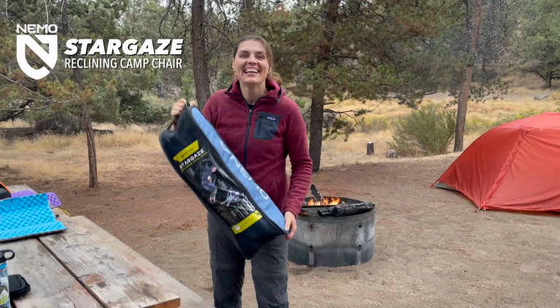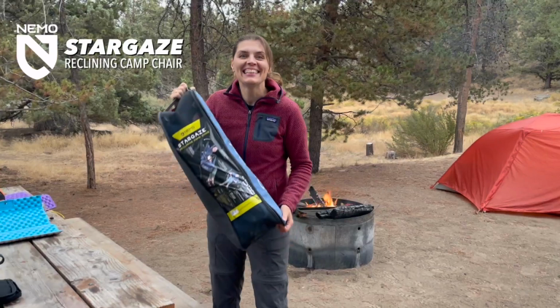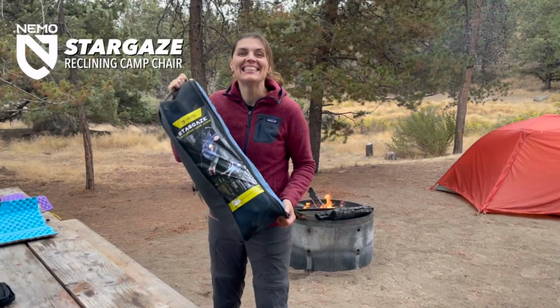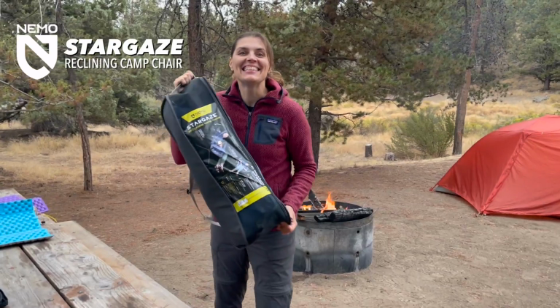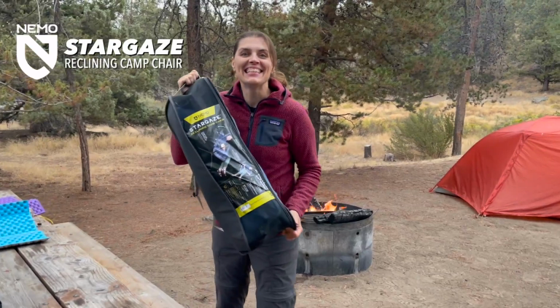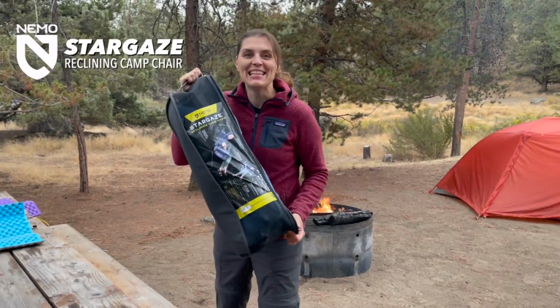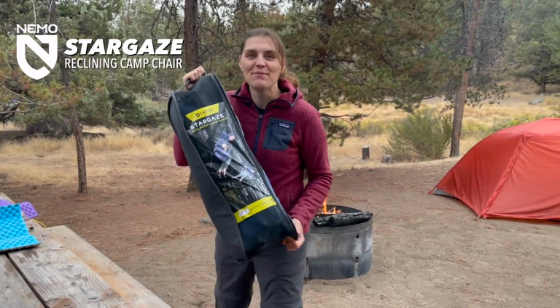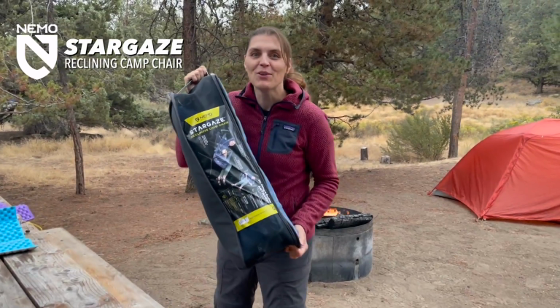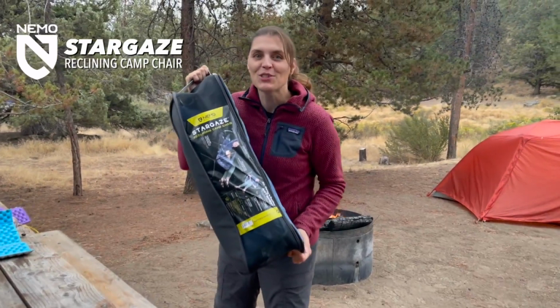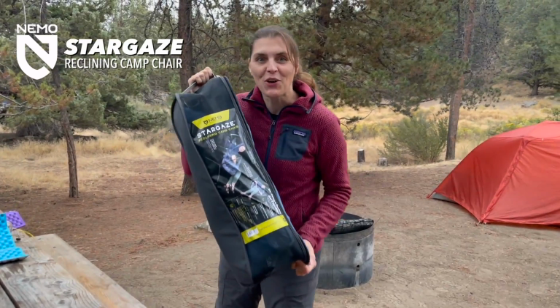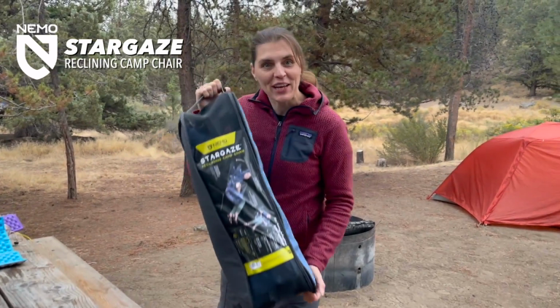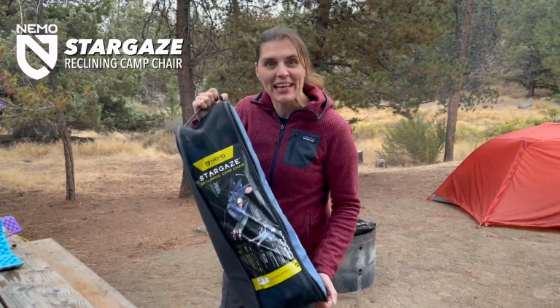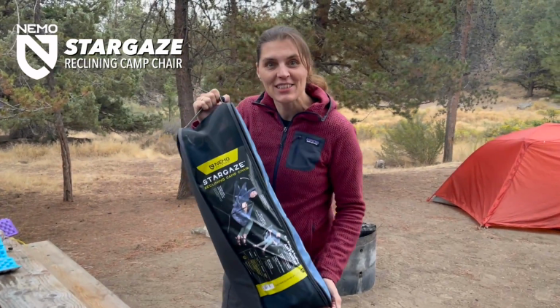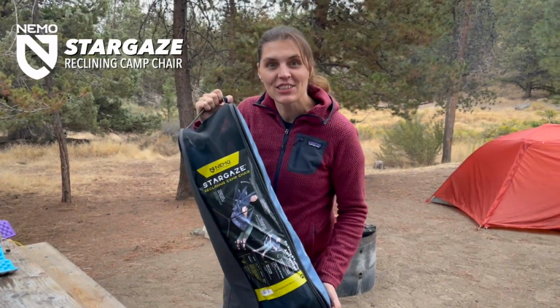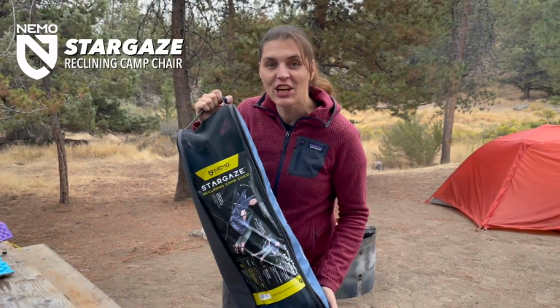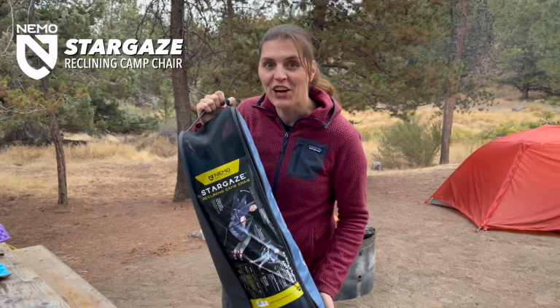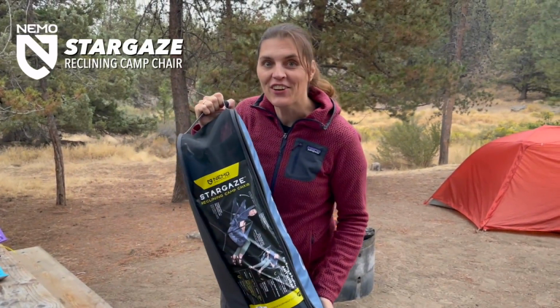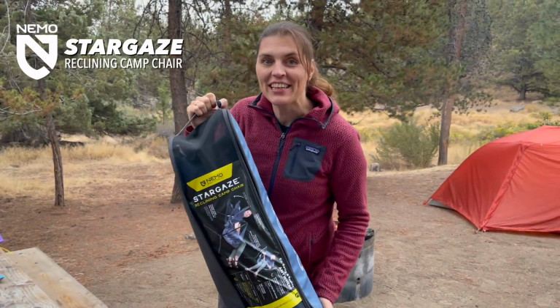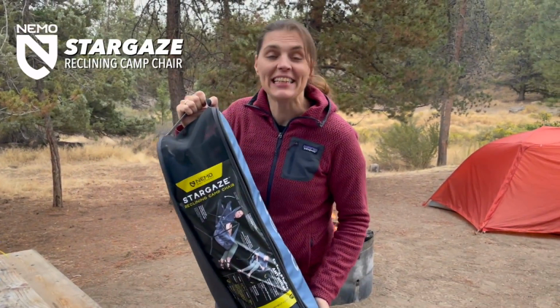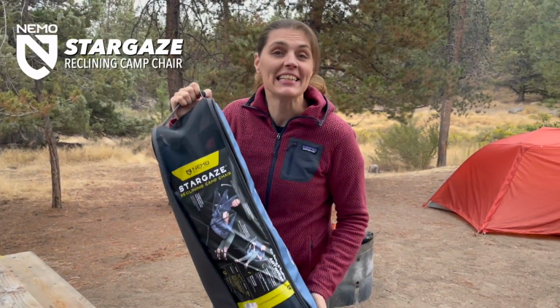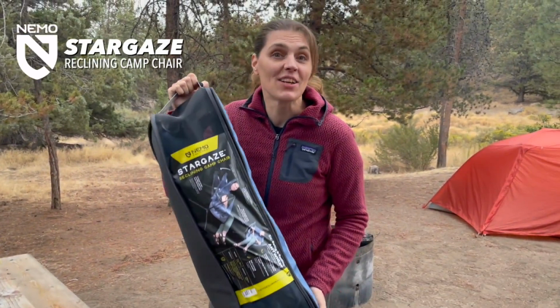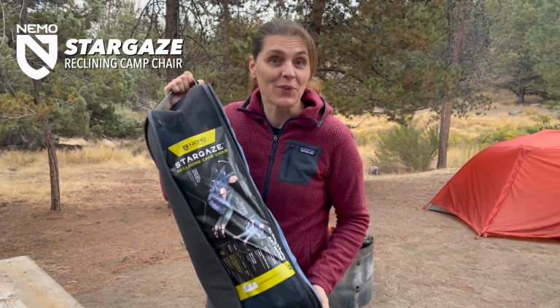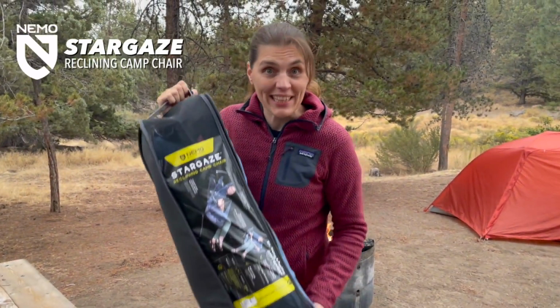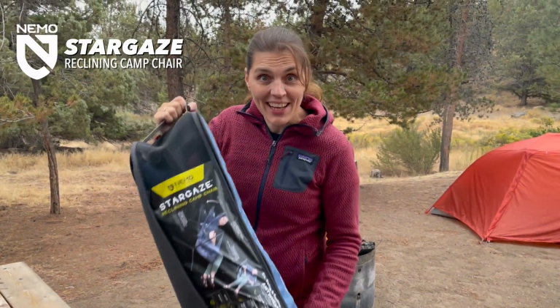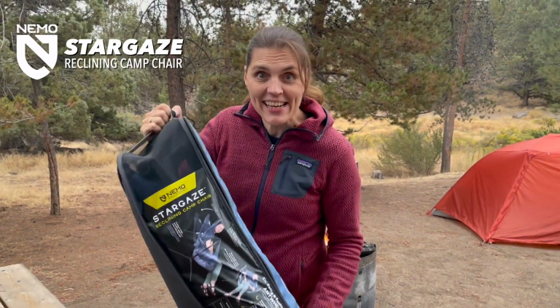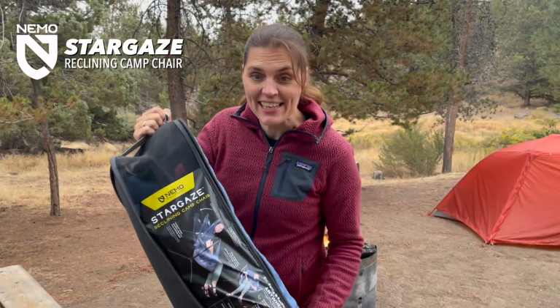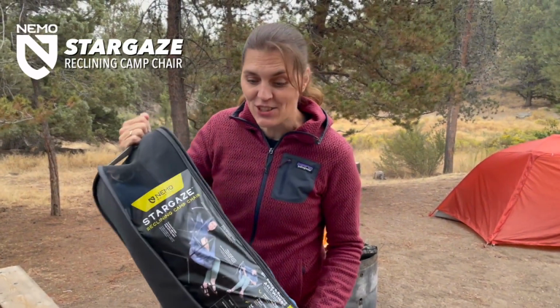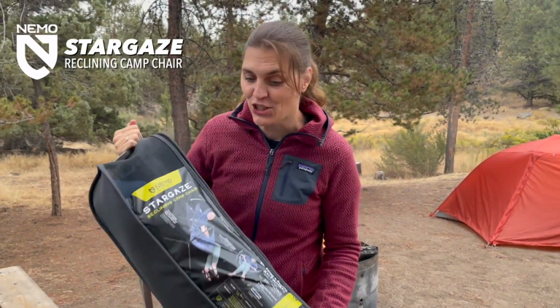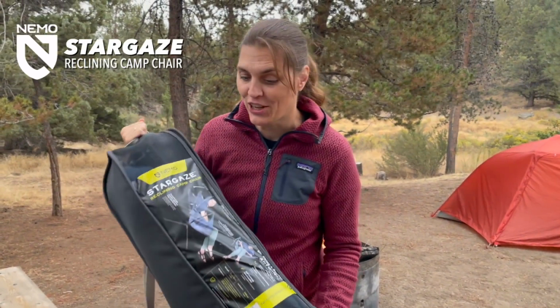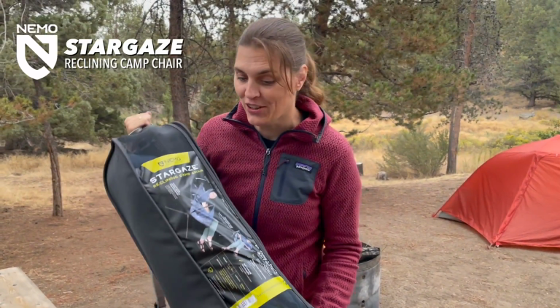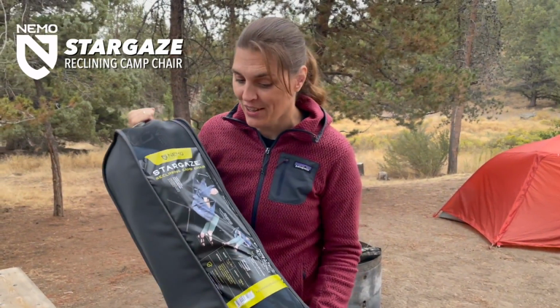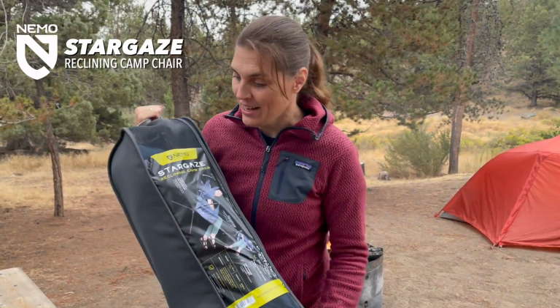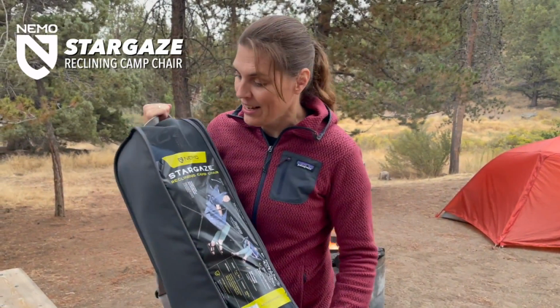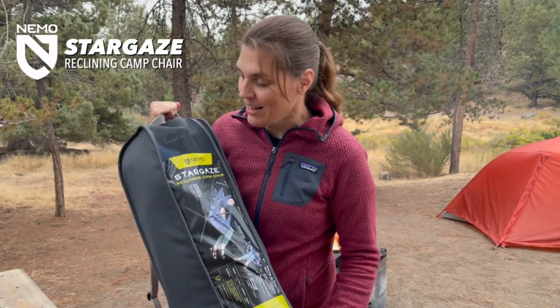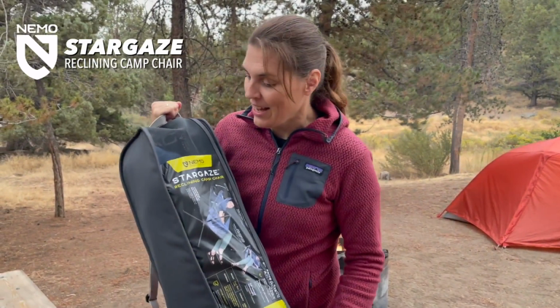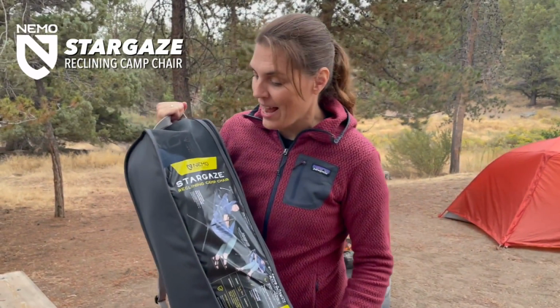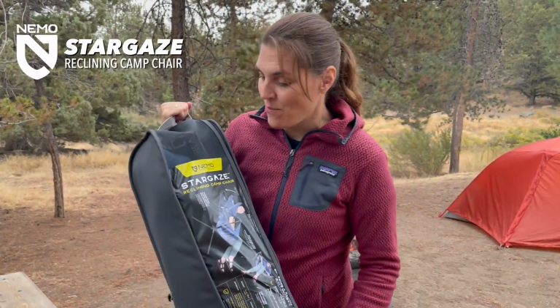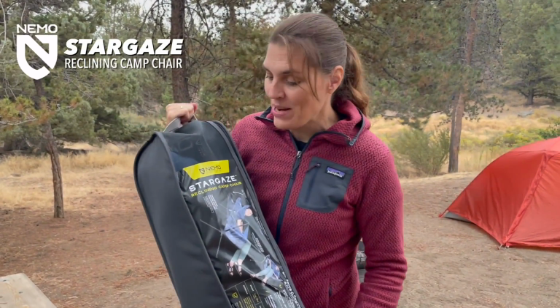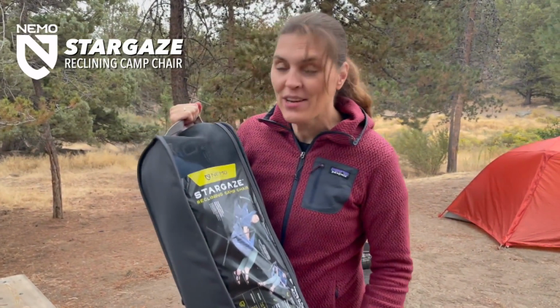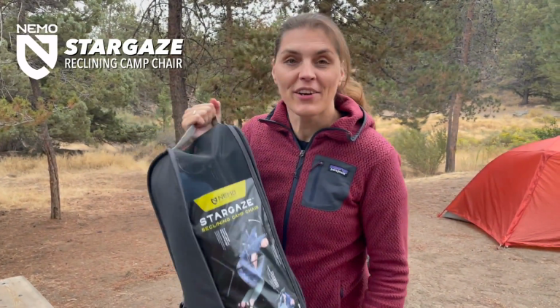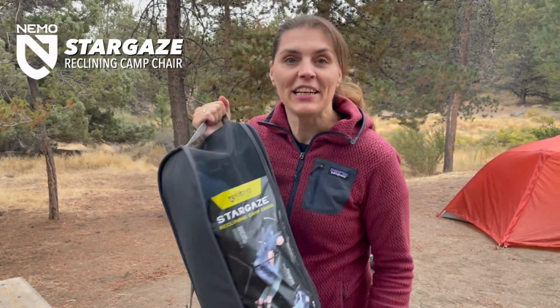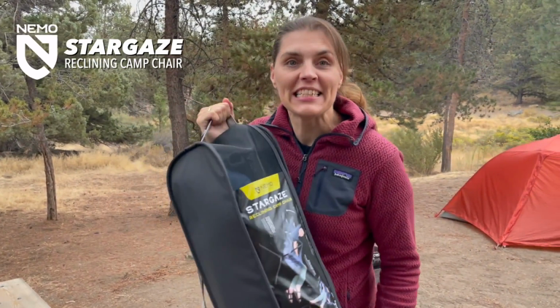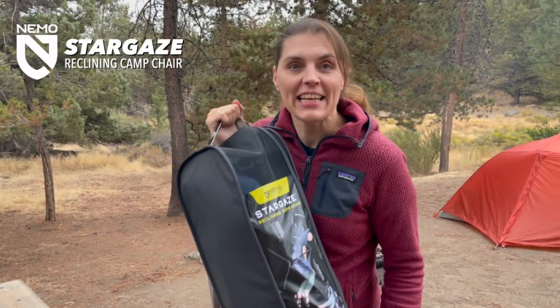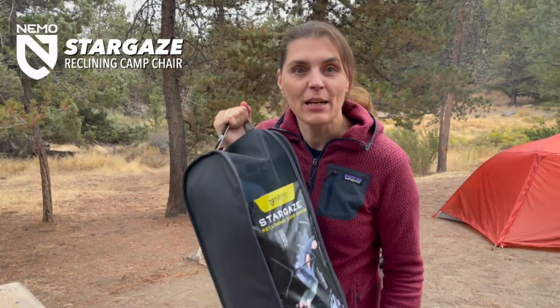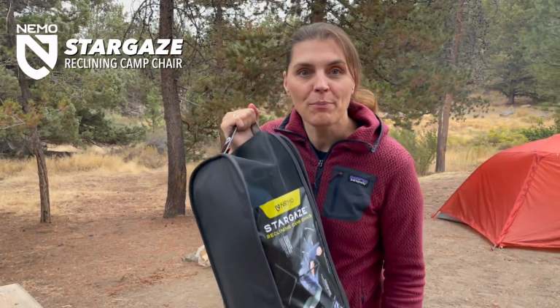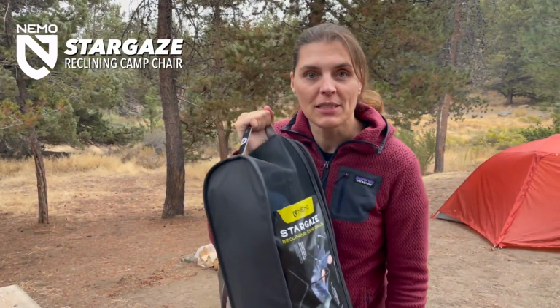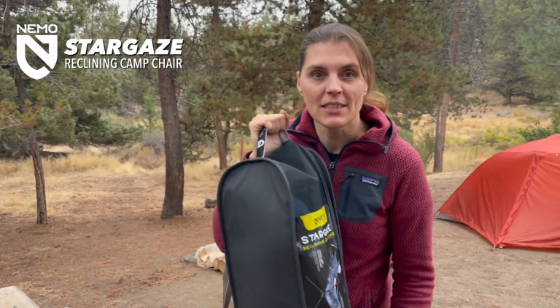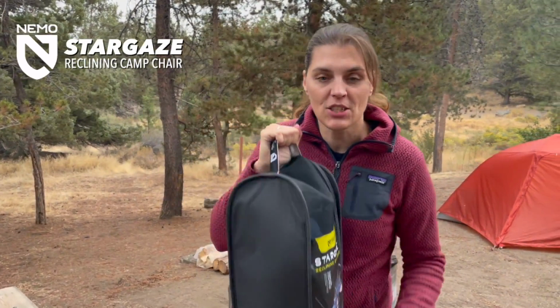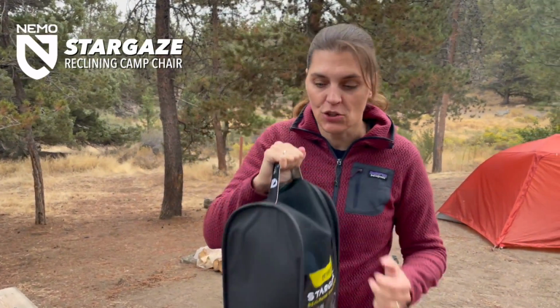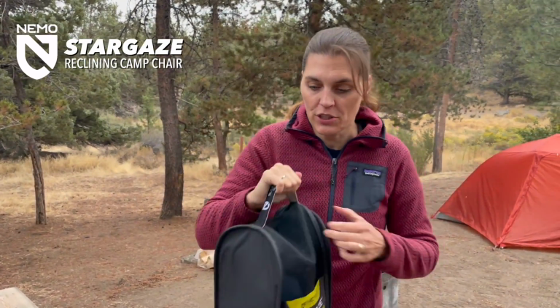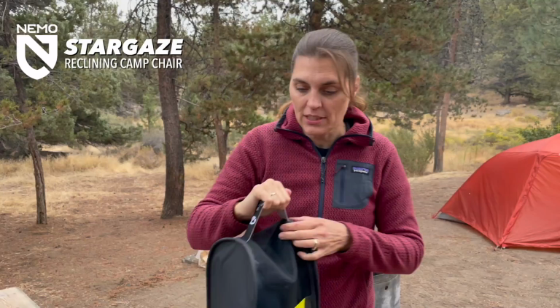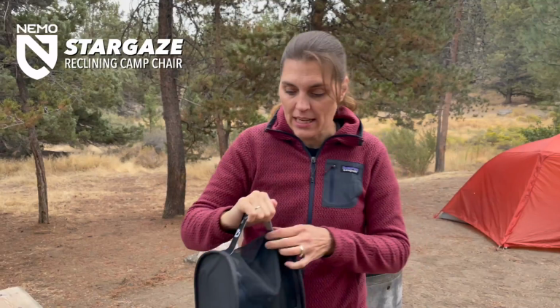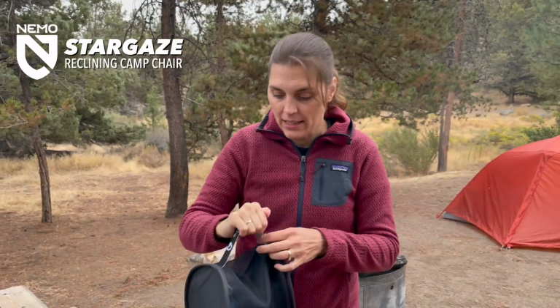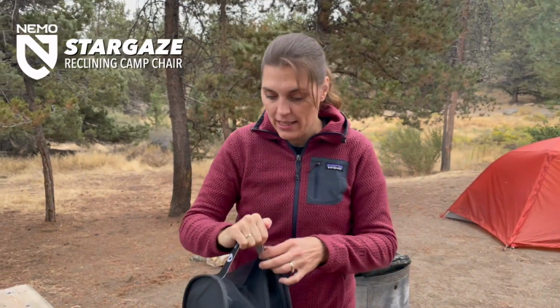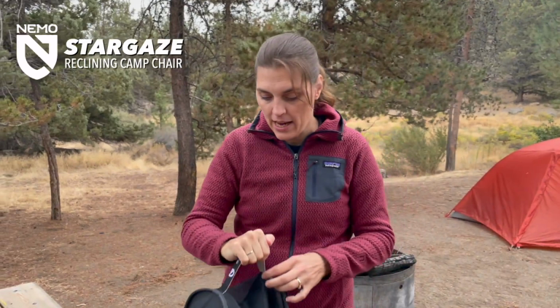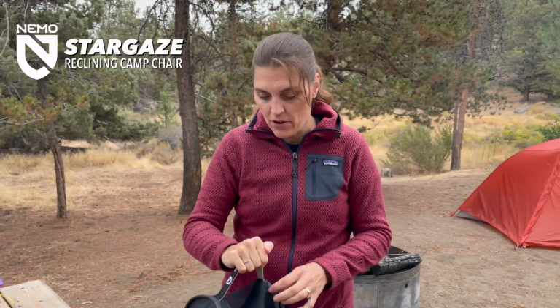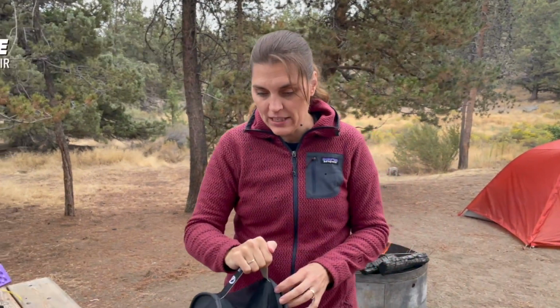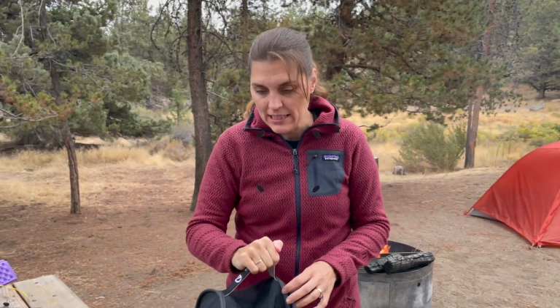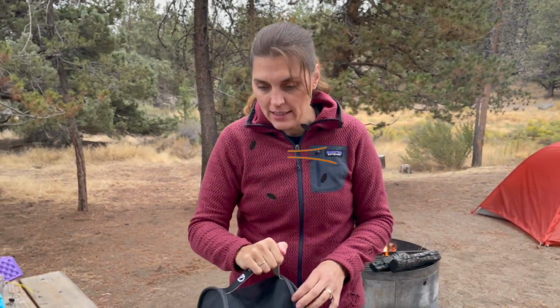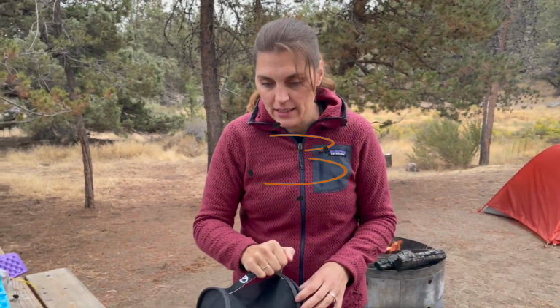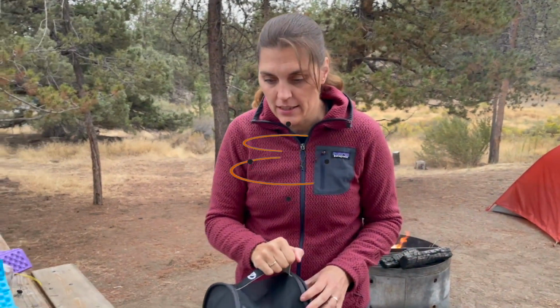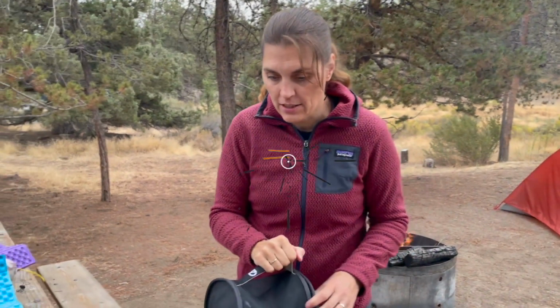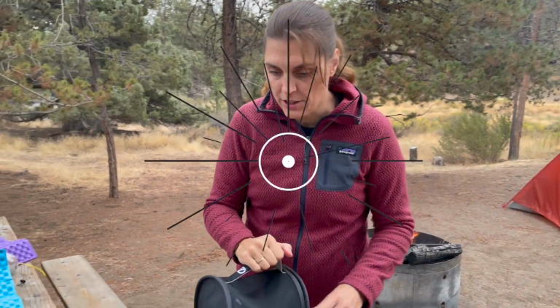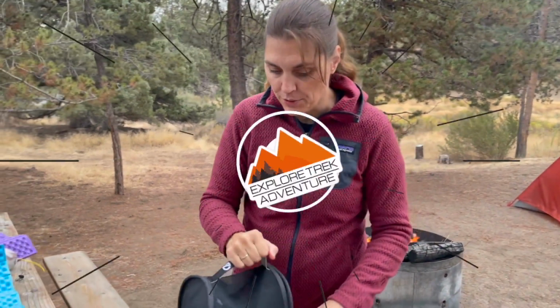This is the Nemo Stargaze chair. It is a reclining chair and we are going to set it up and show you exactly how easy it is to do.